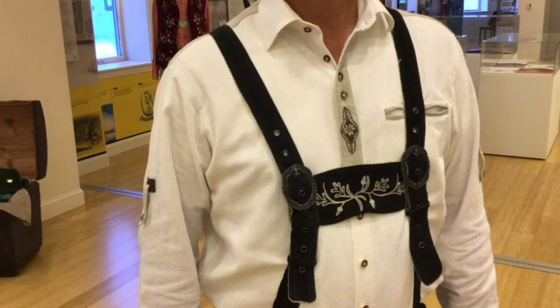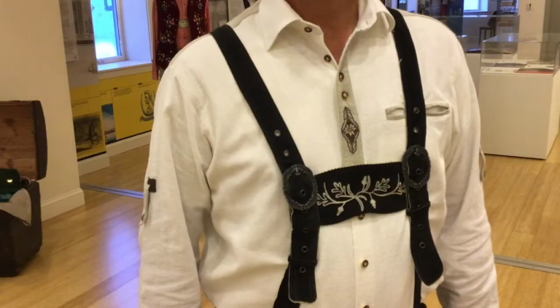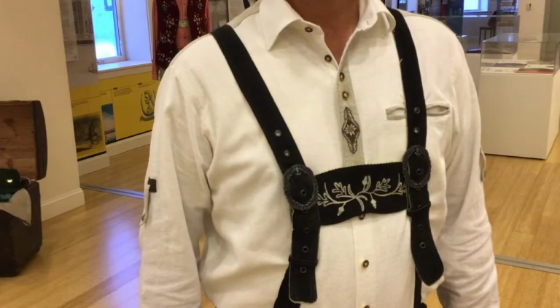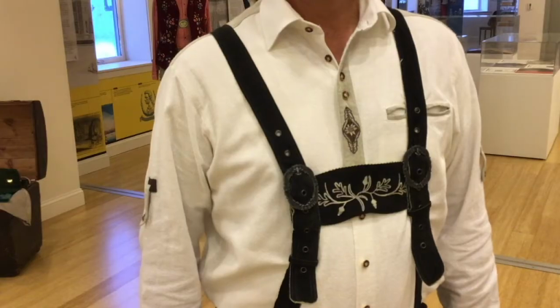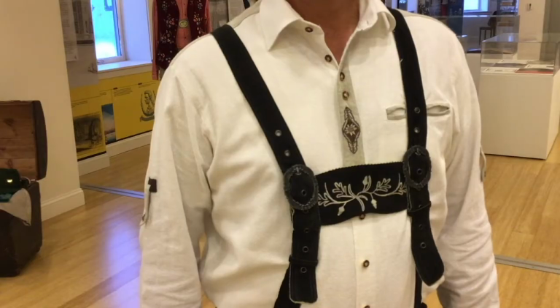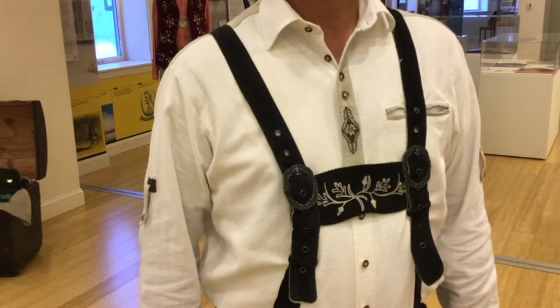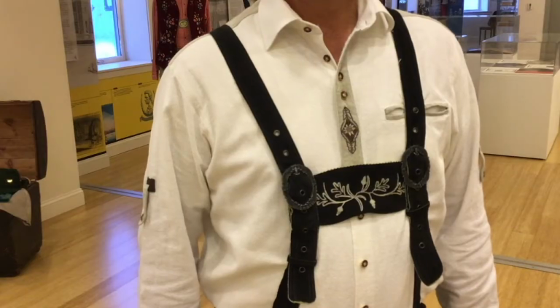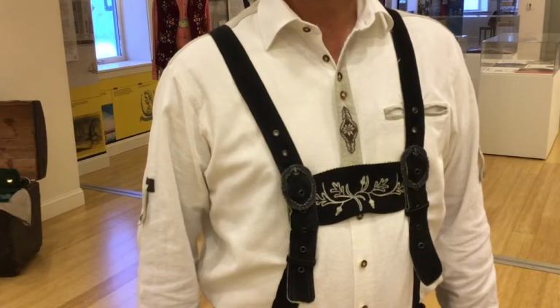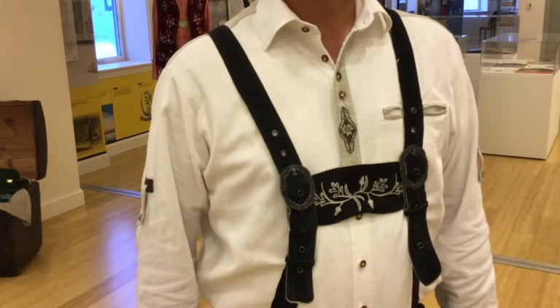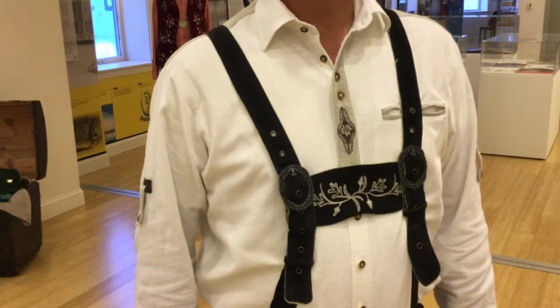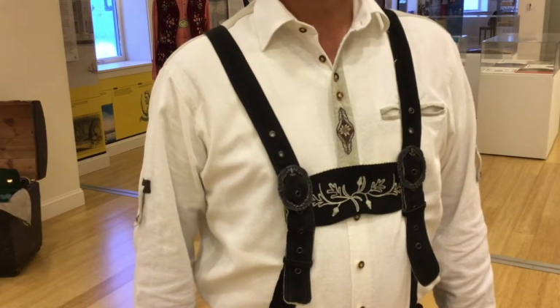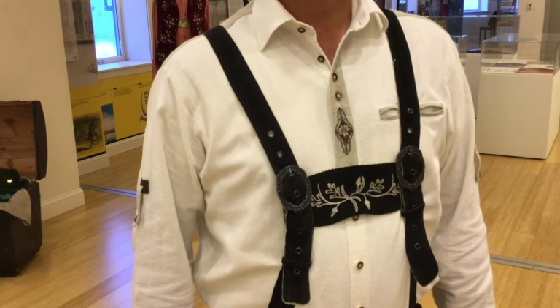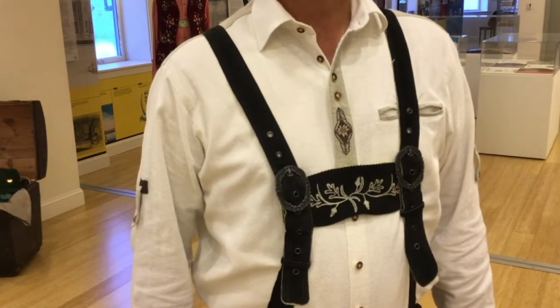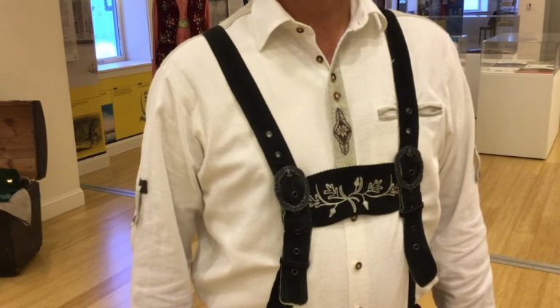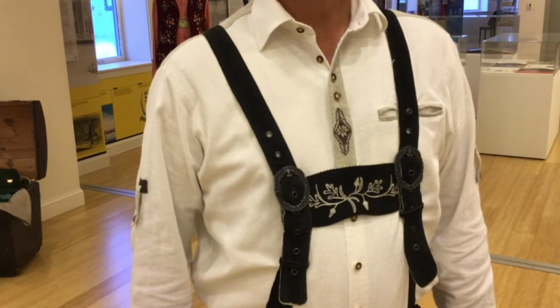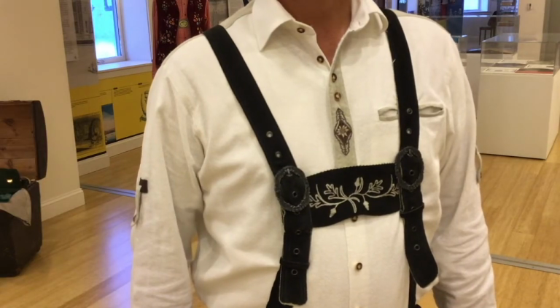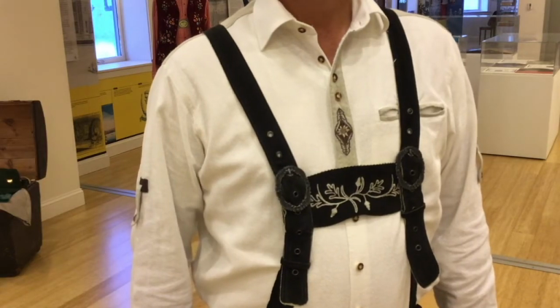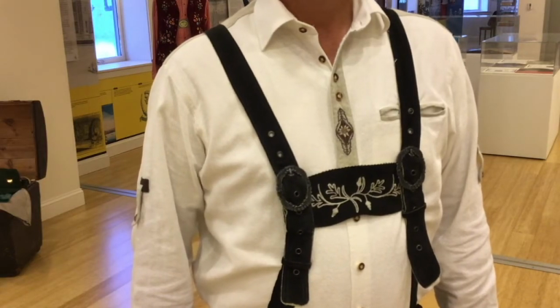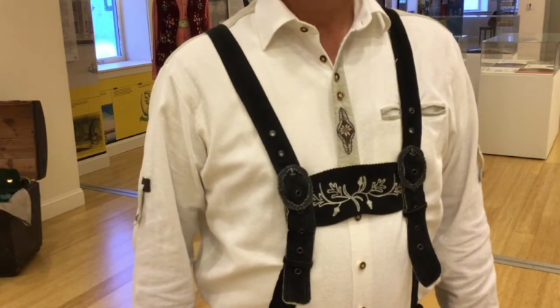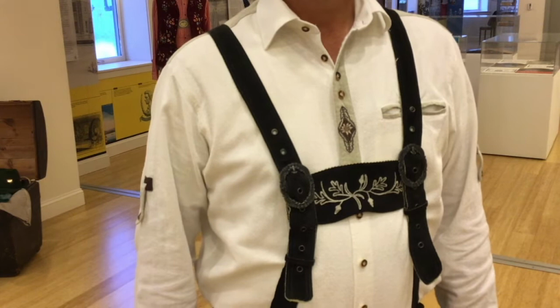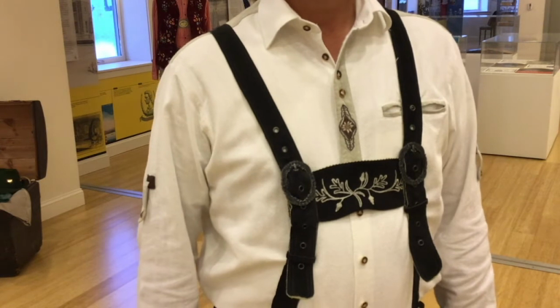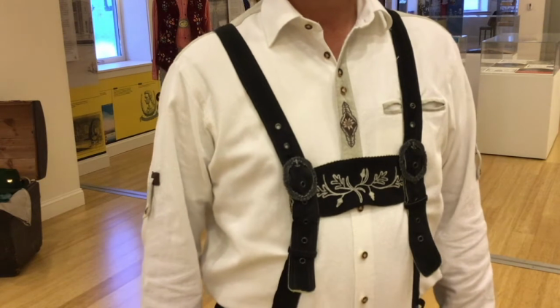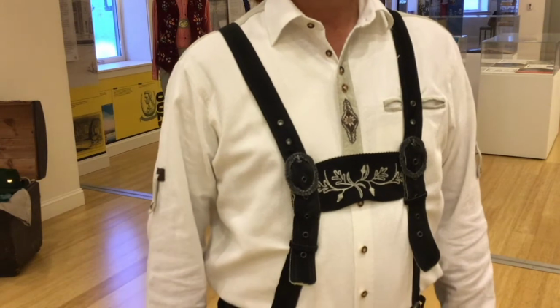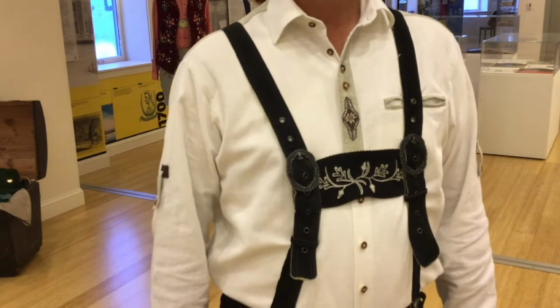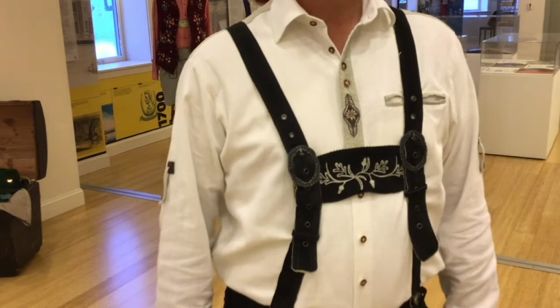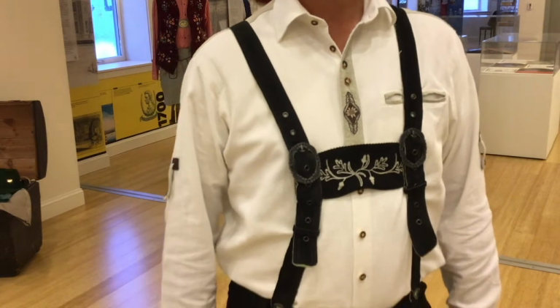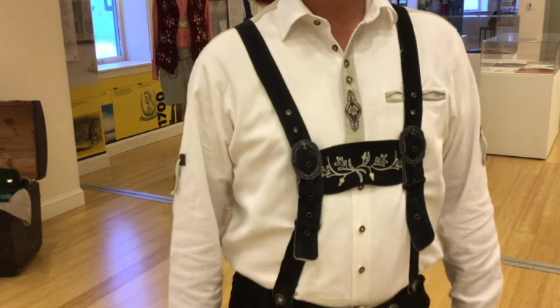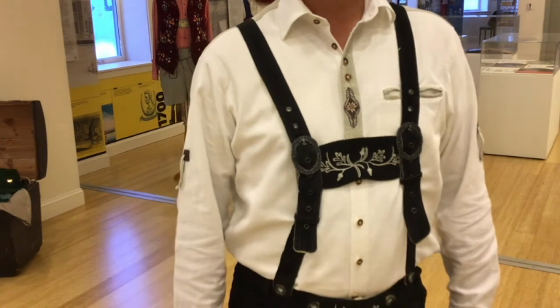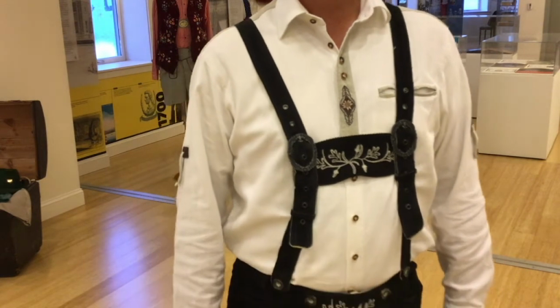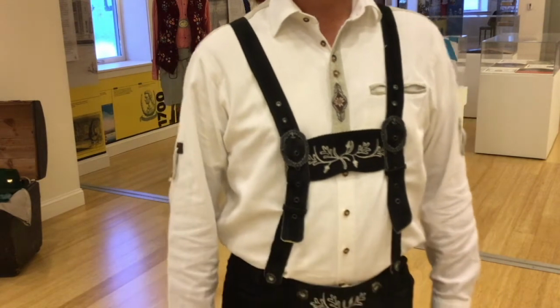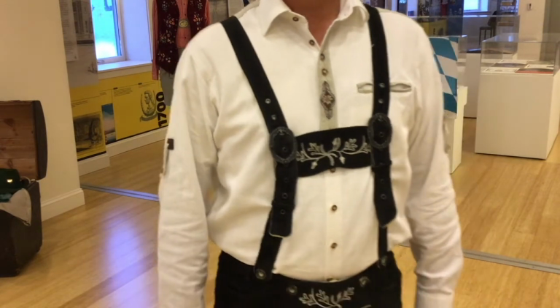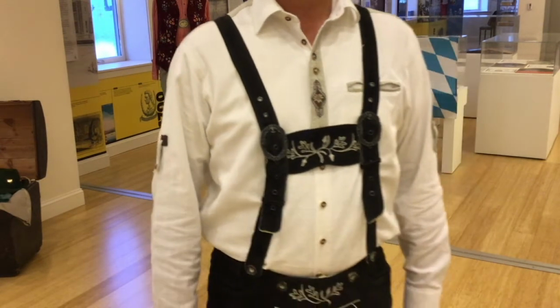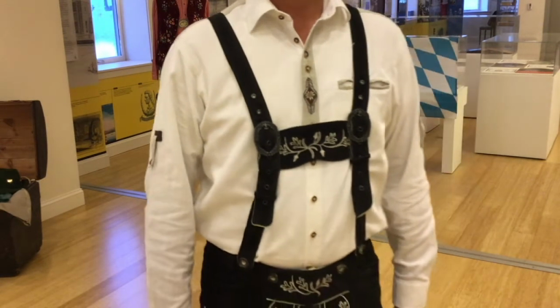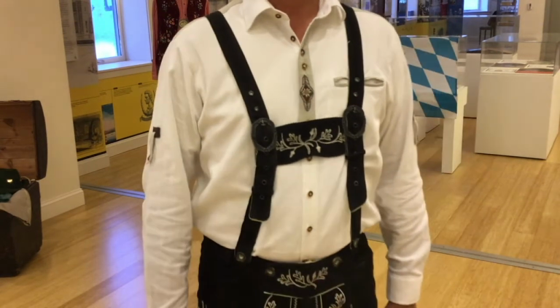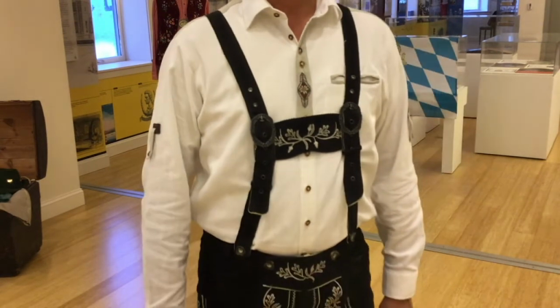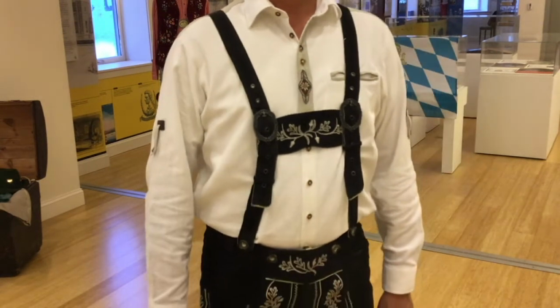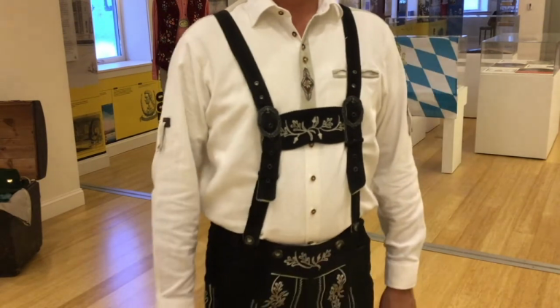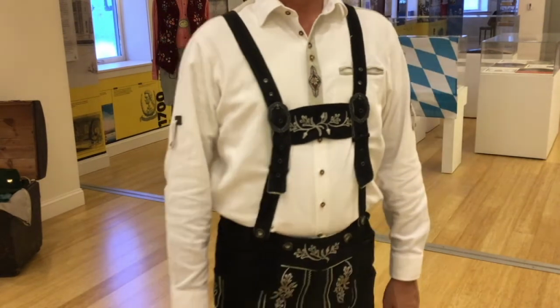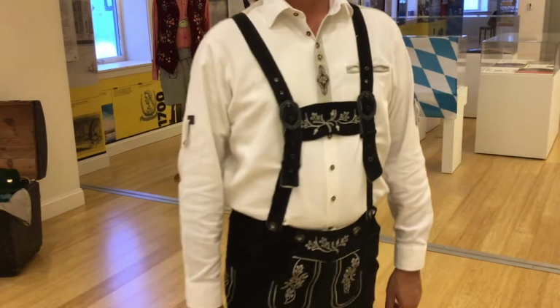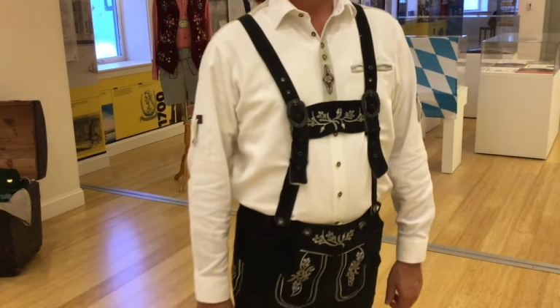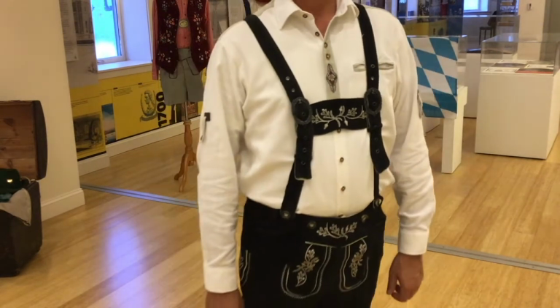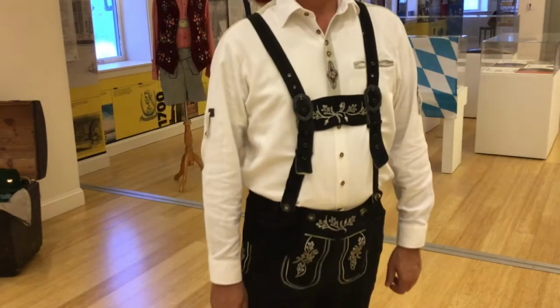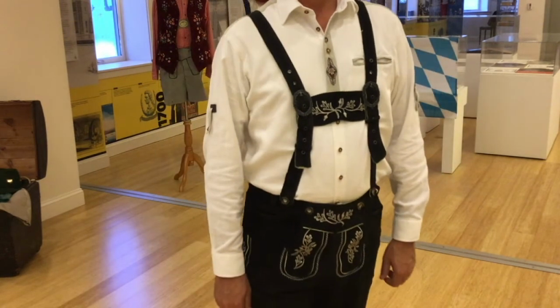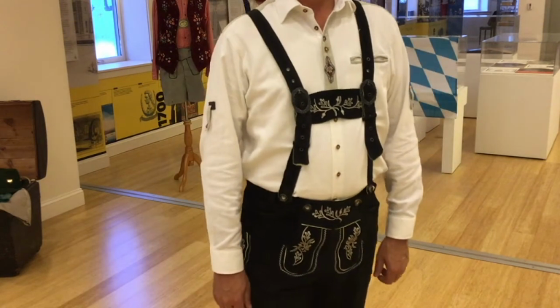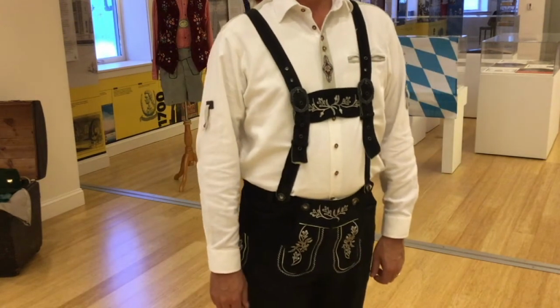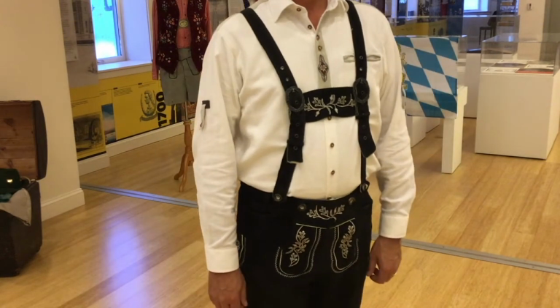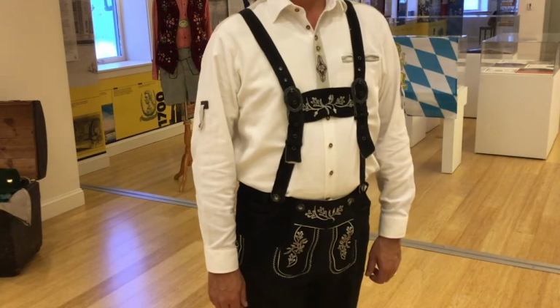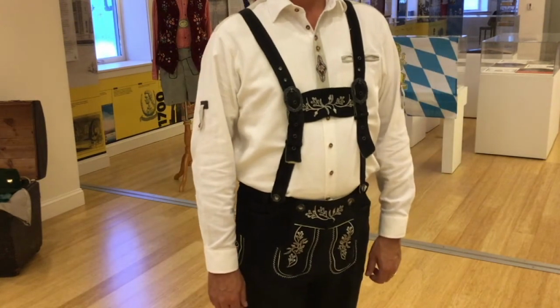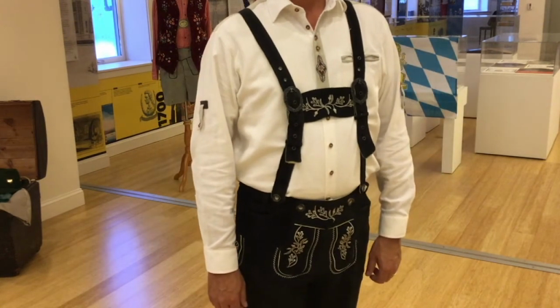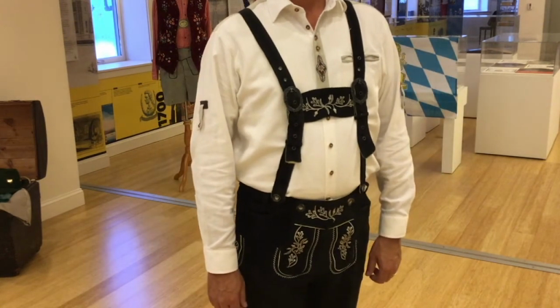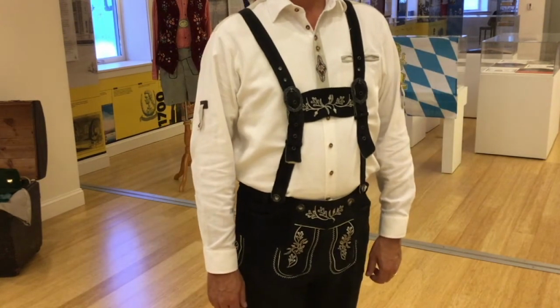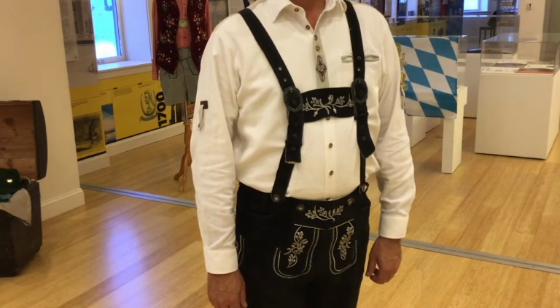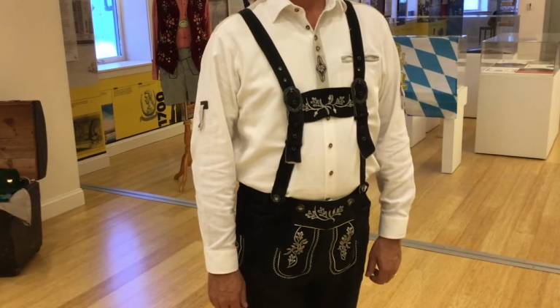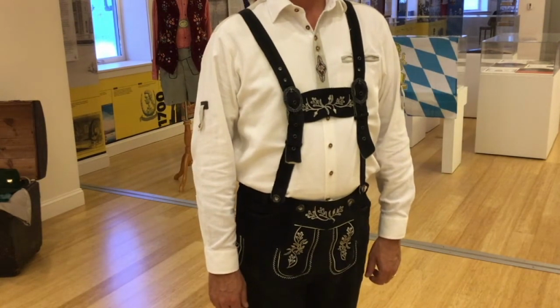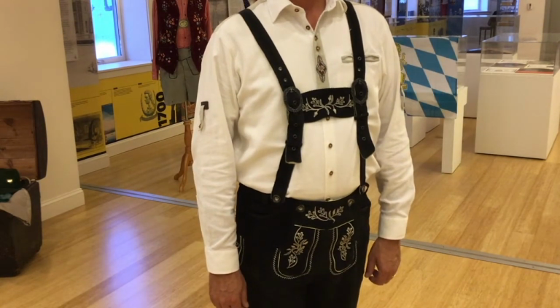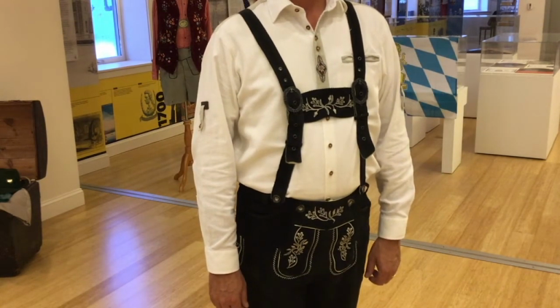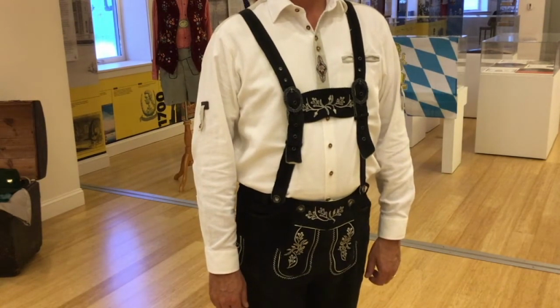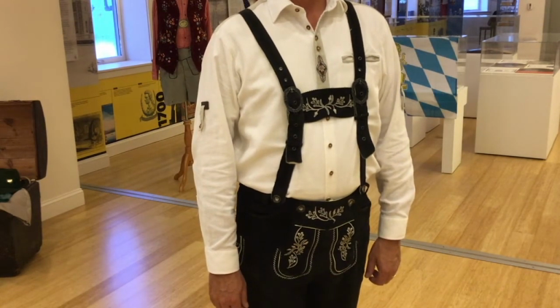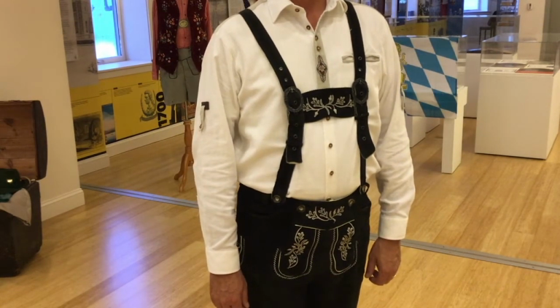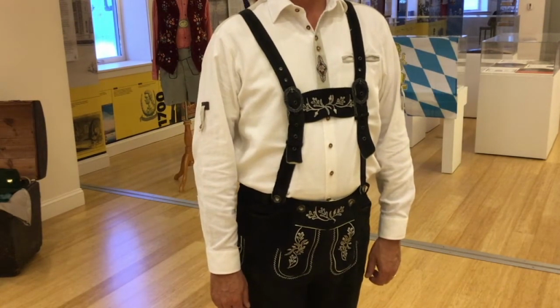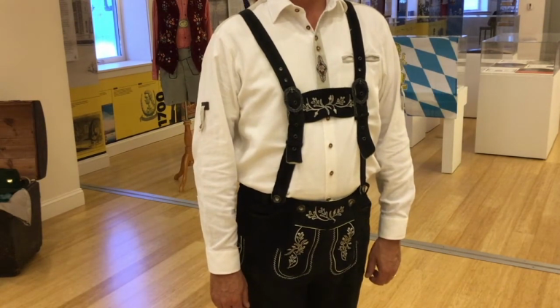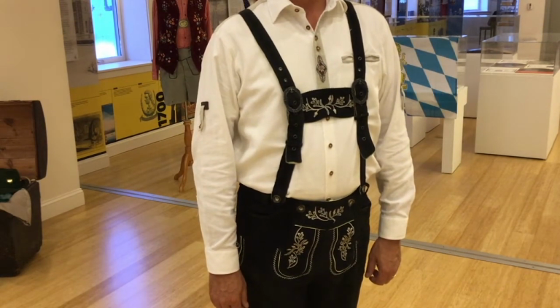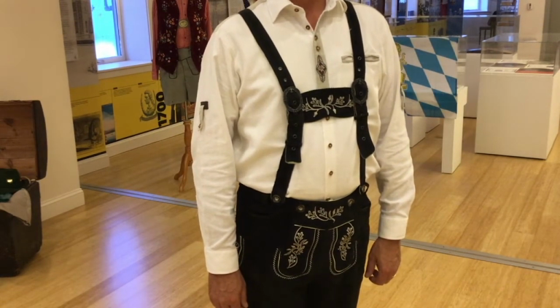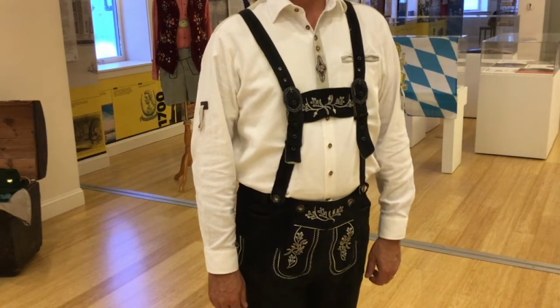Male visitors will frequently sport a pair of lederhosen, lovingly called Krachtledene, made out of deer skin.